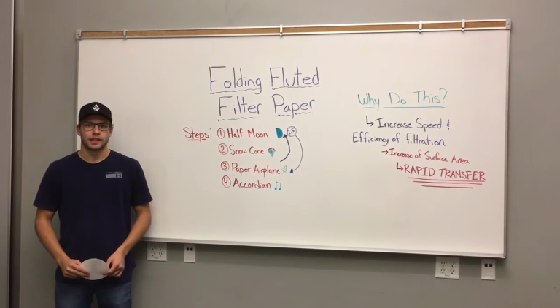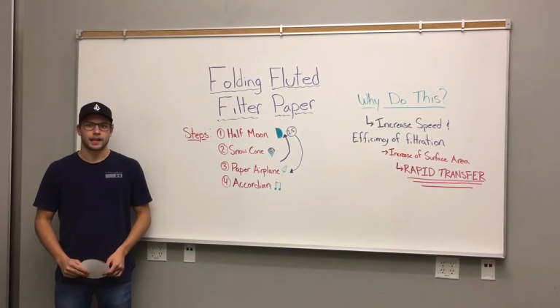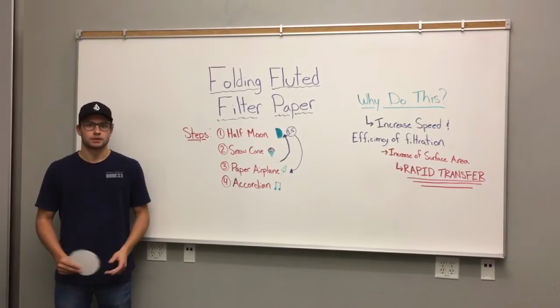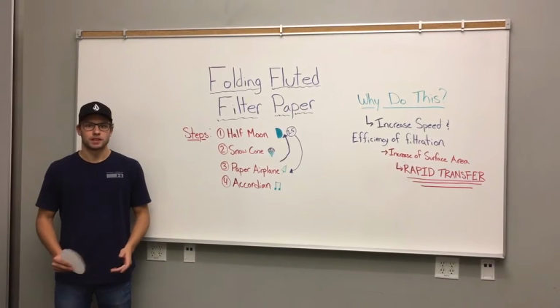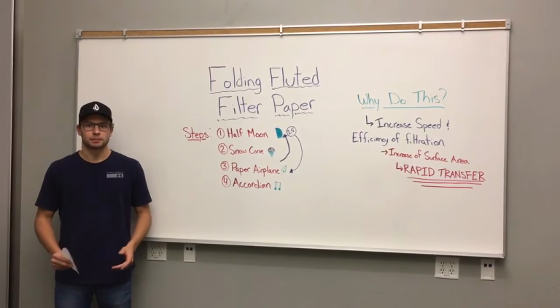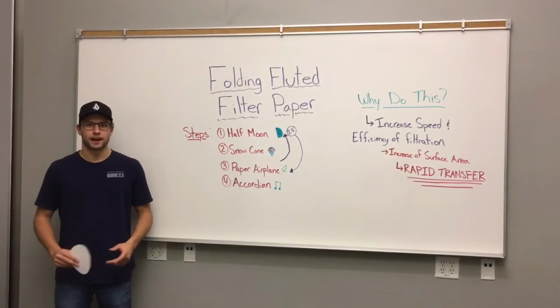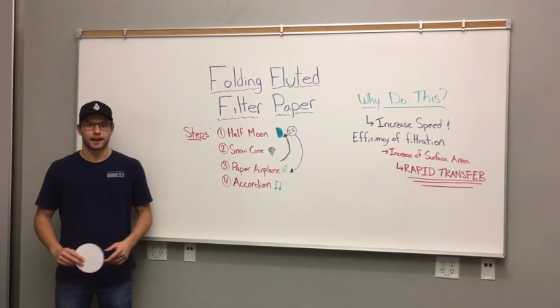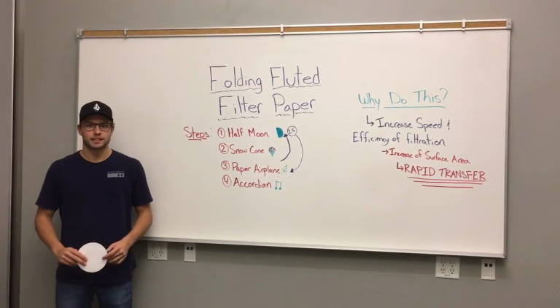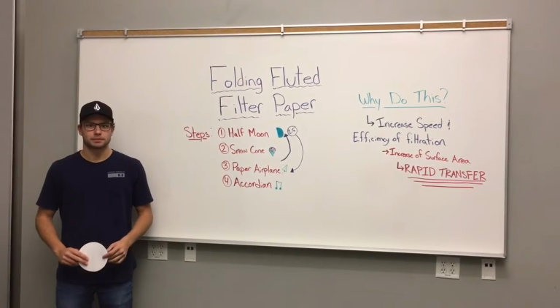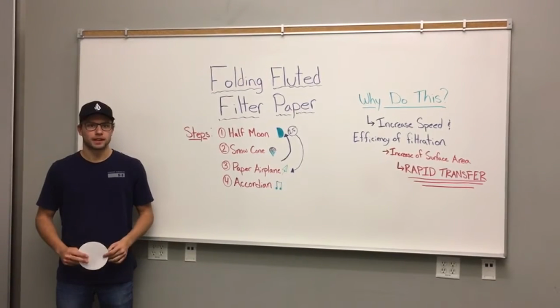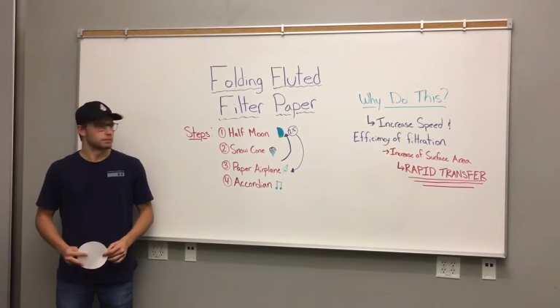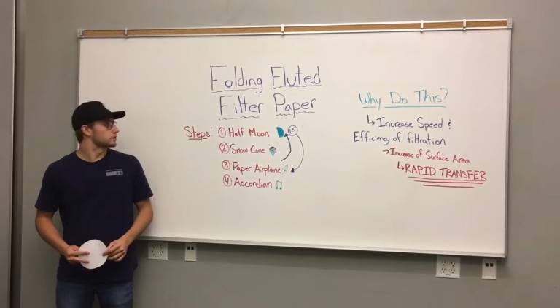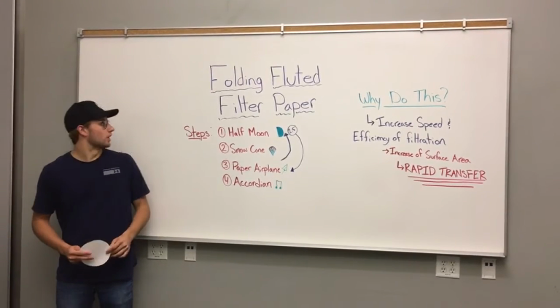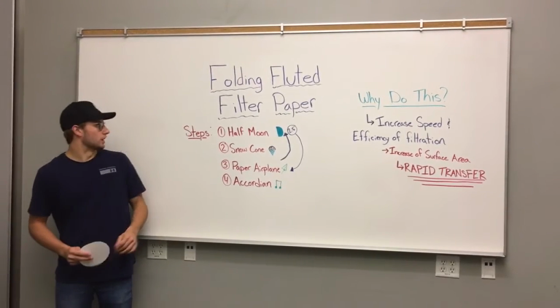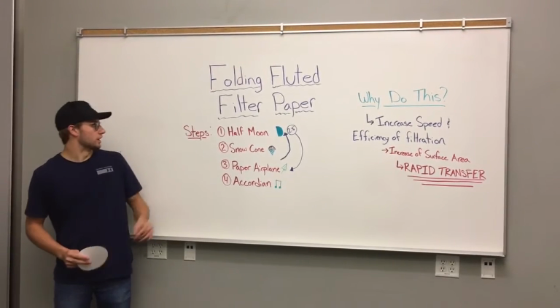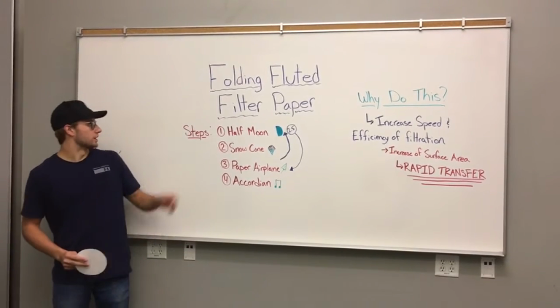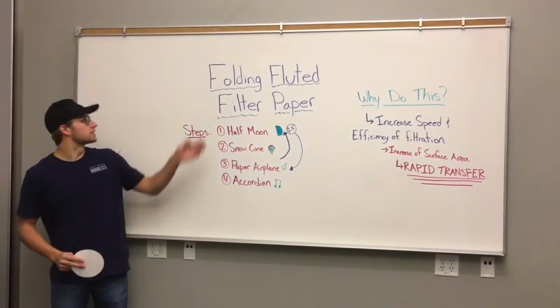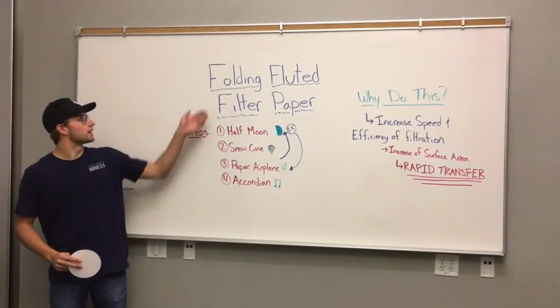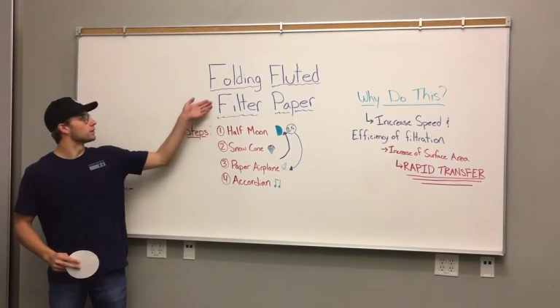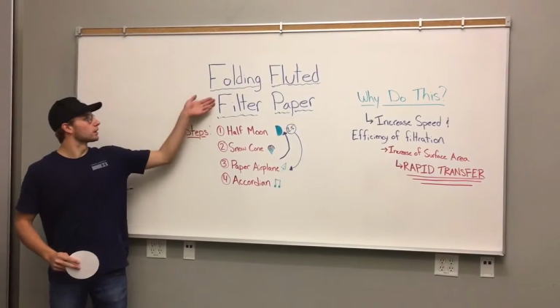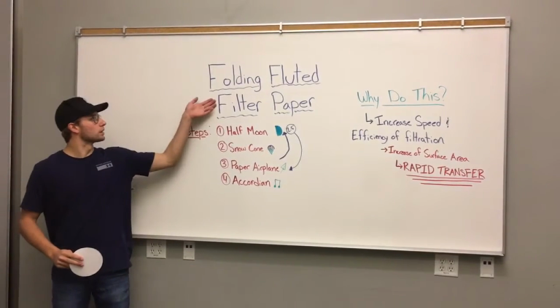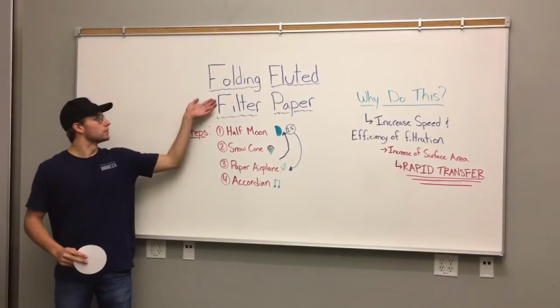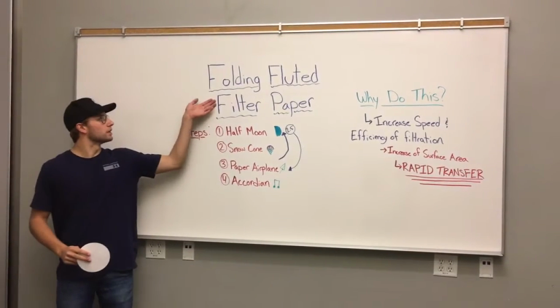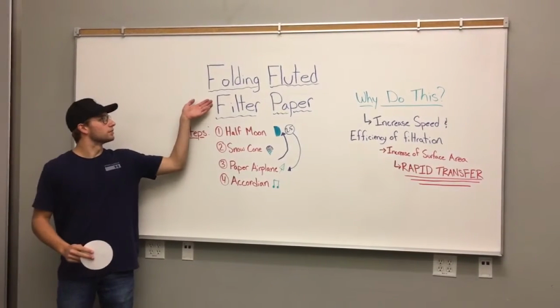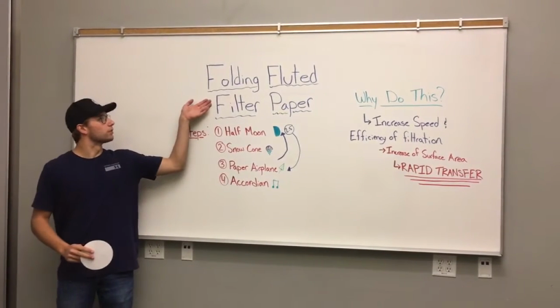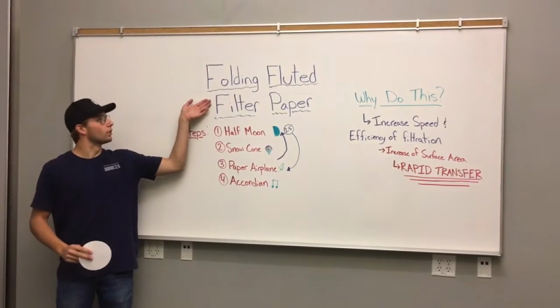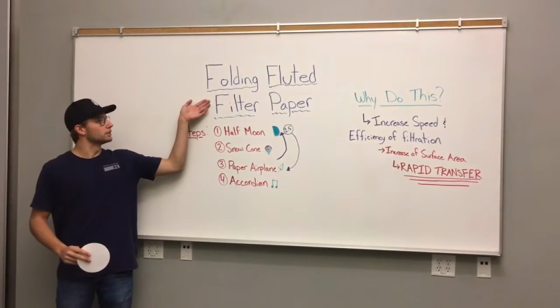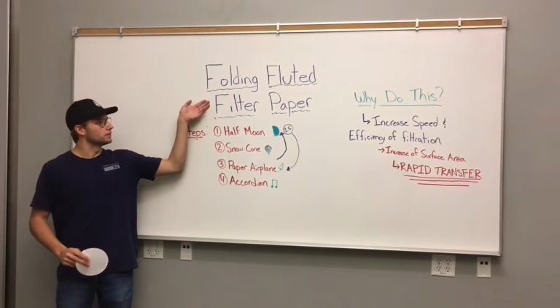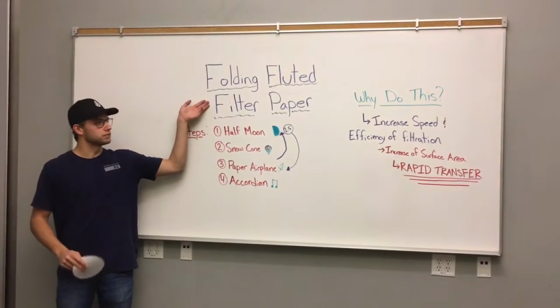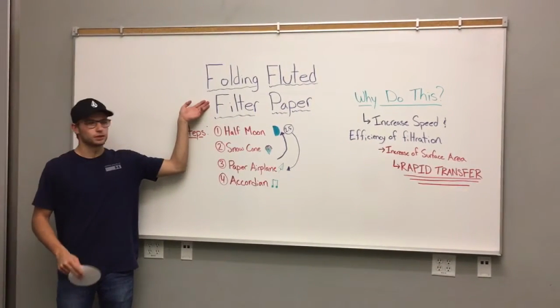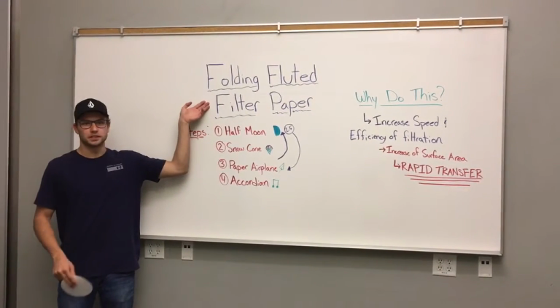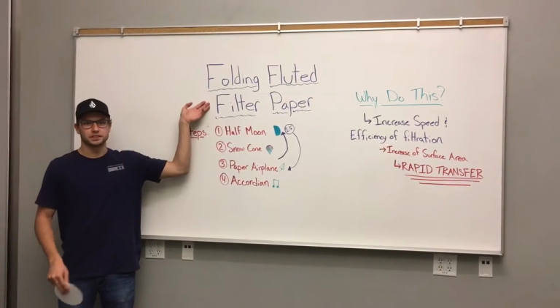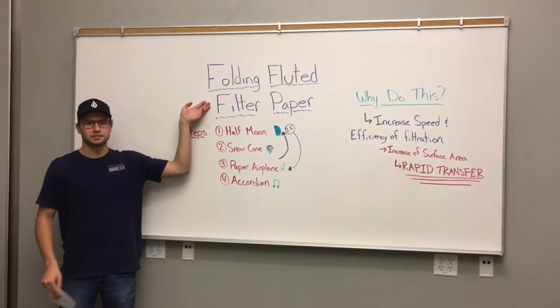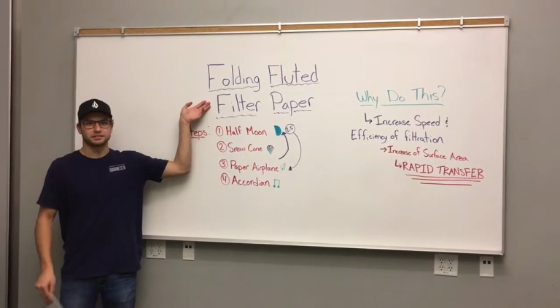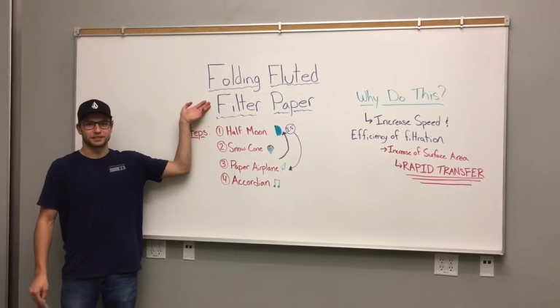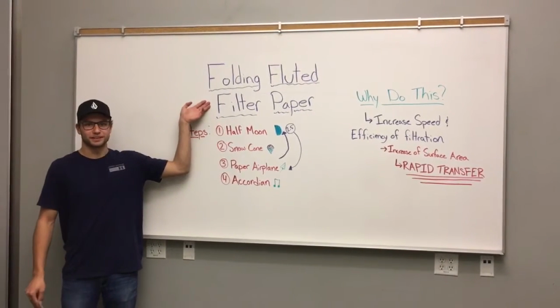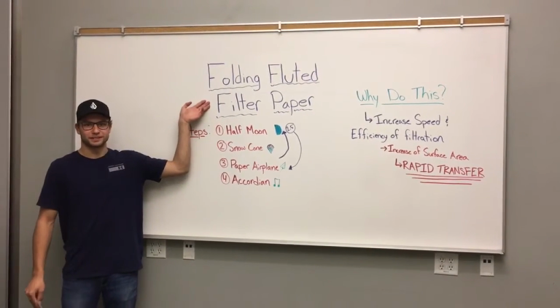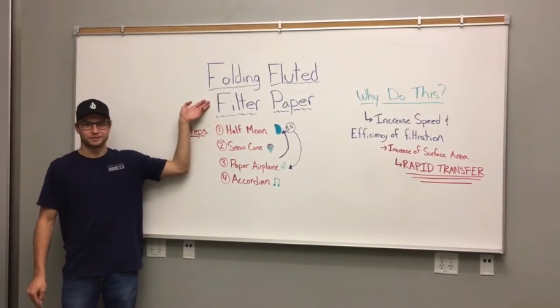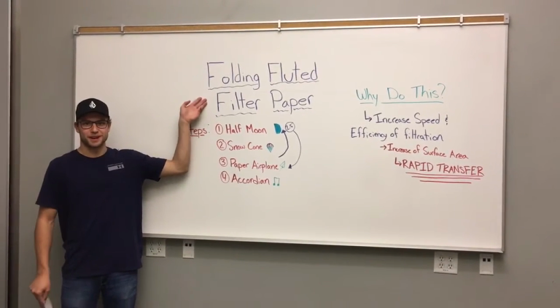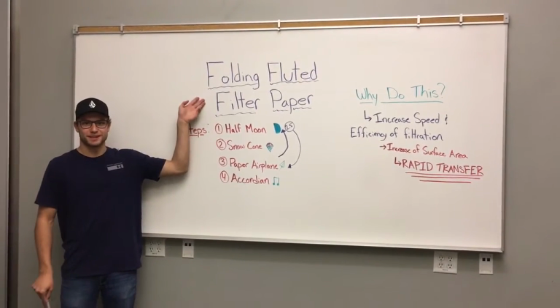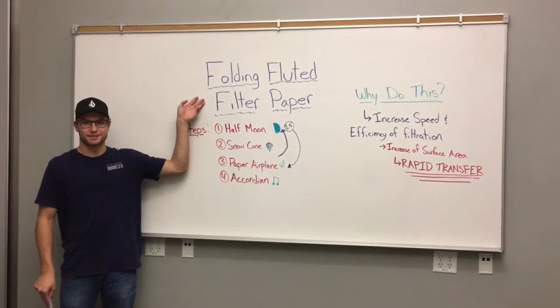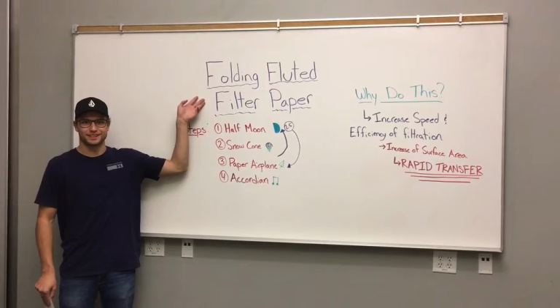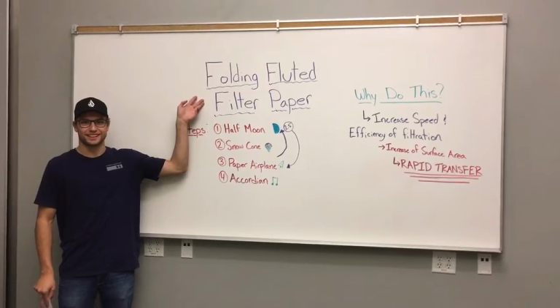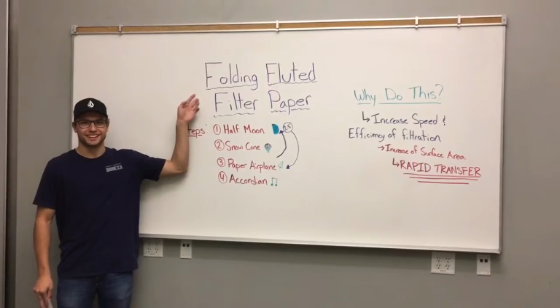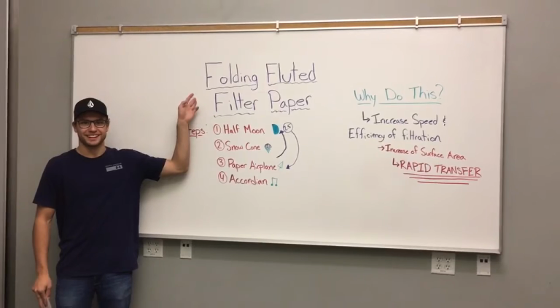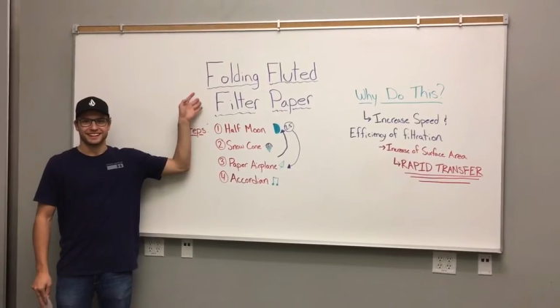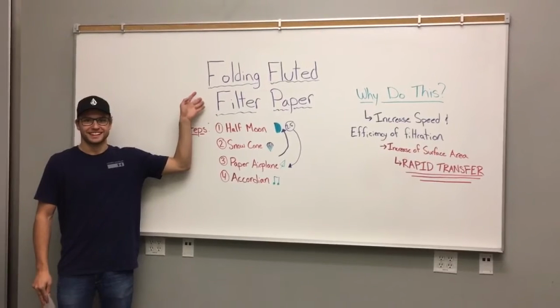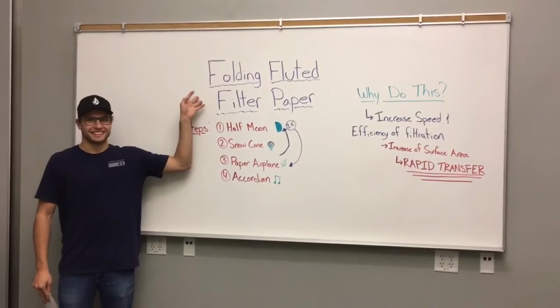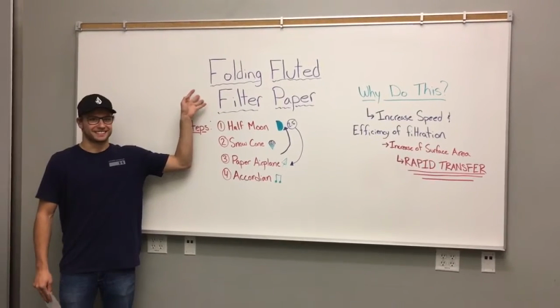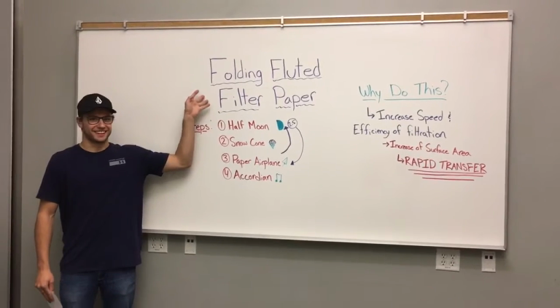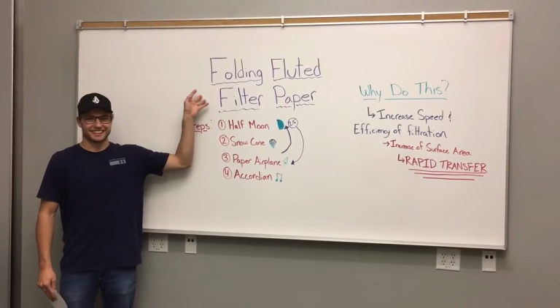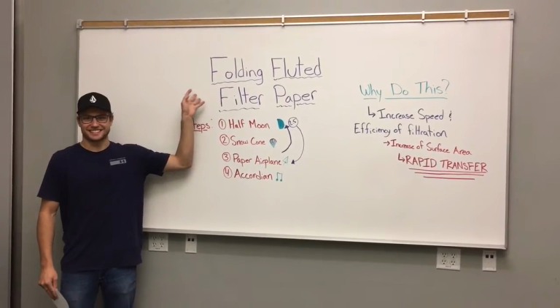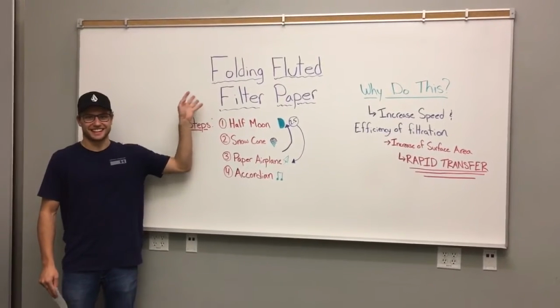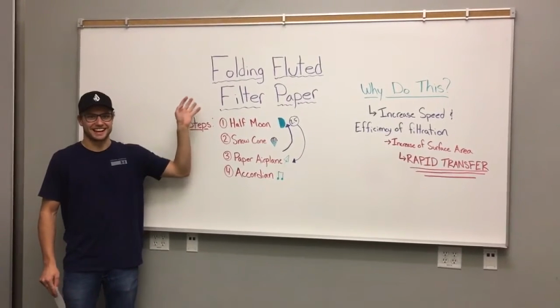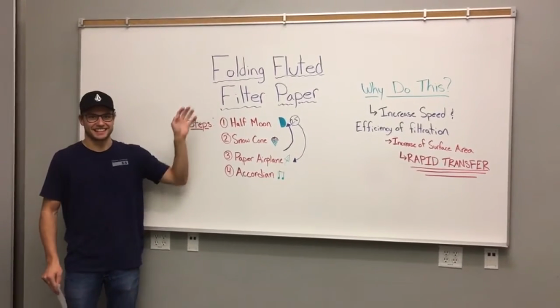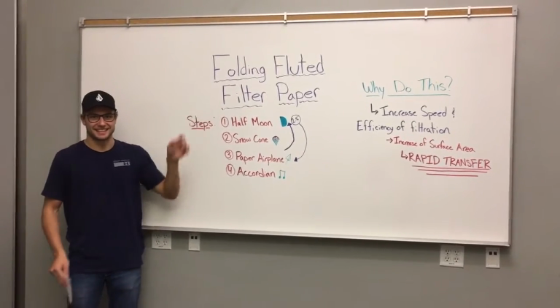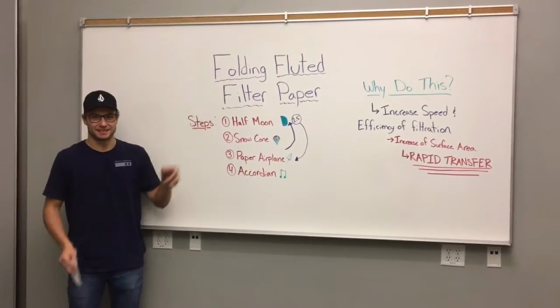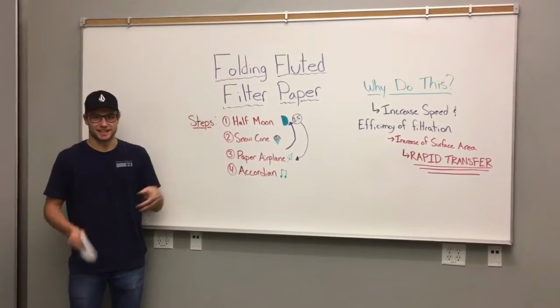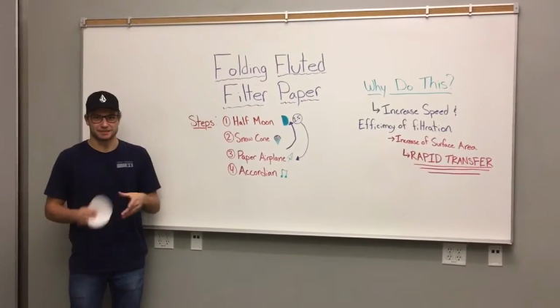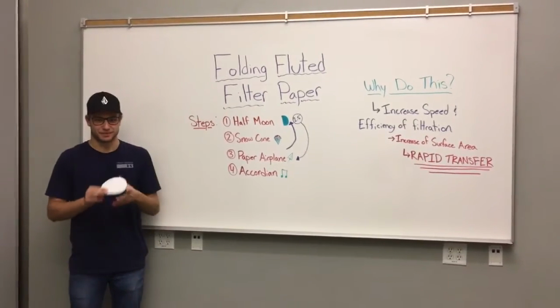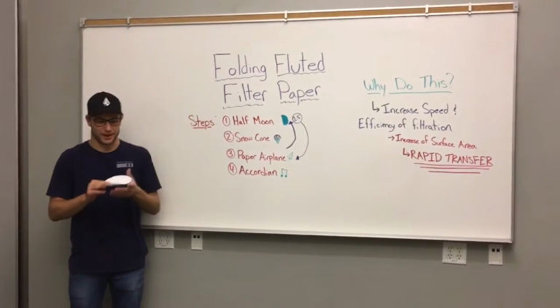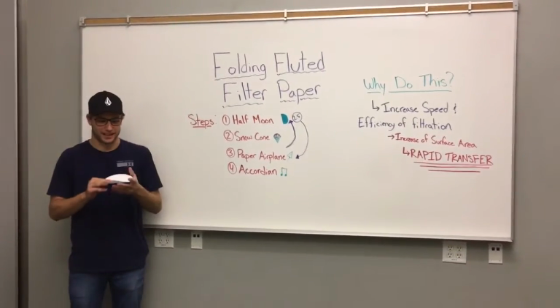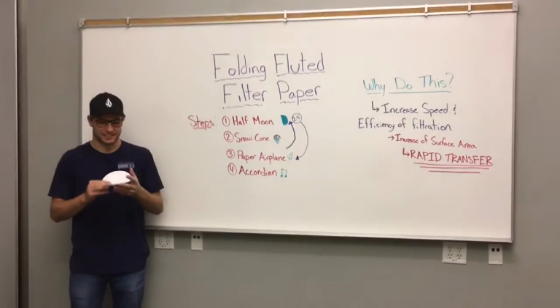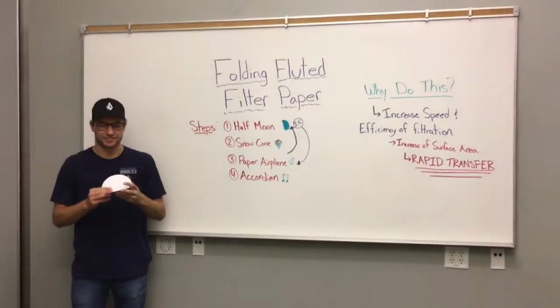What's up guys, my name is Carter and today we're going to be folding fluted filter paper. Try saying that ten times fast.